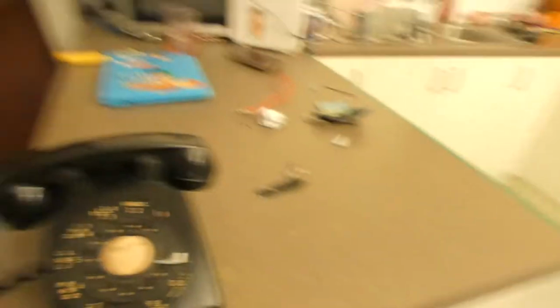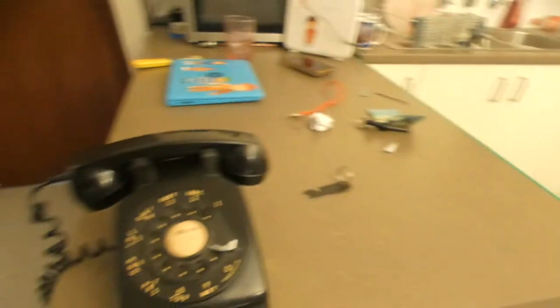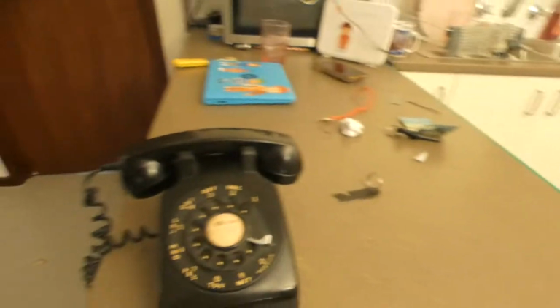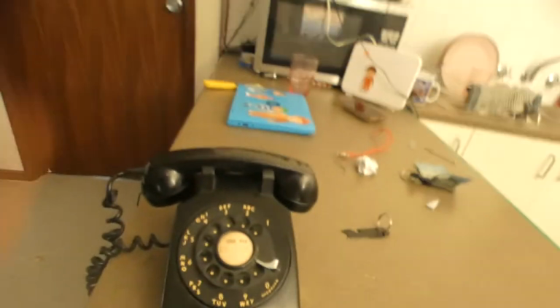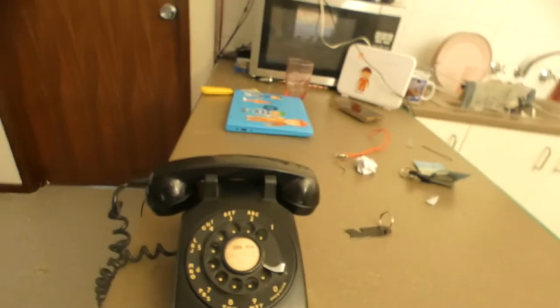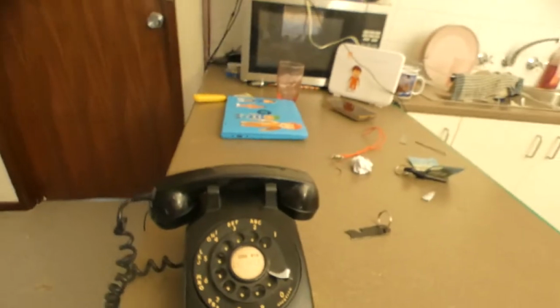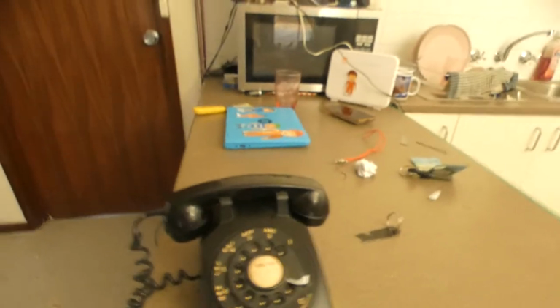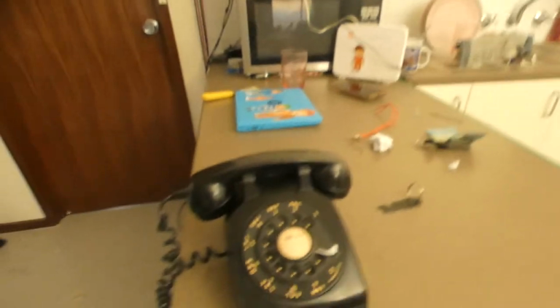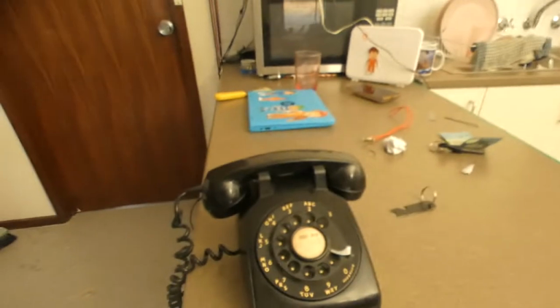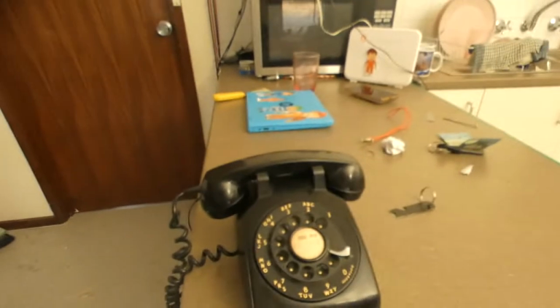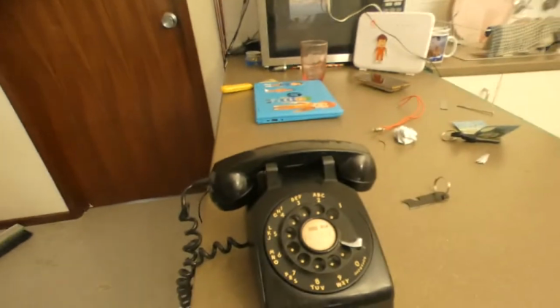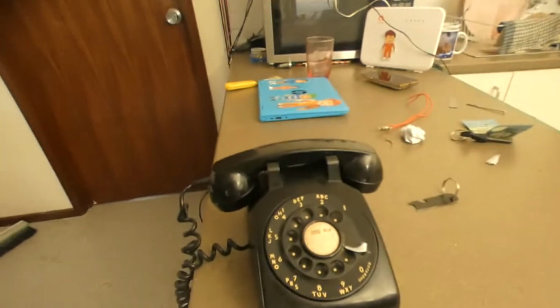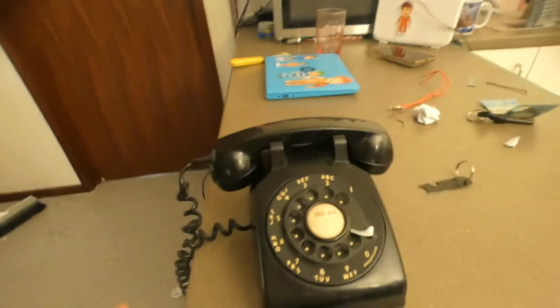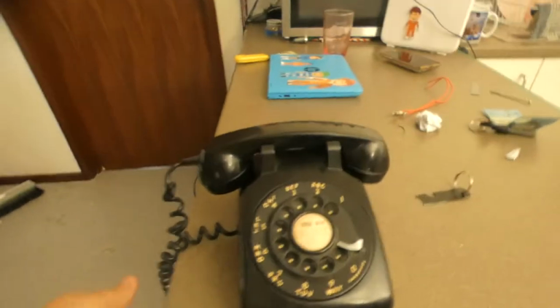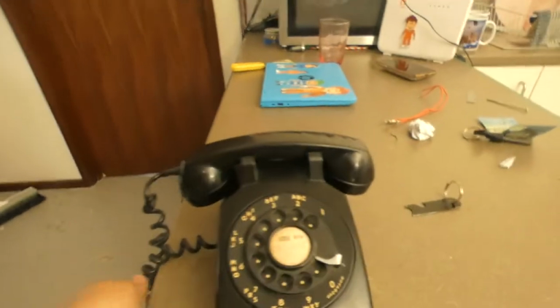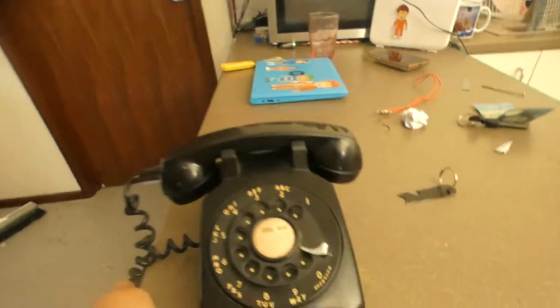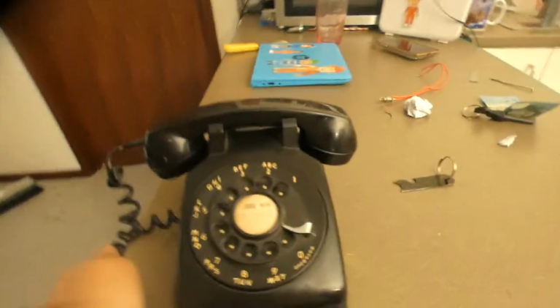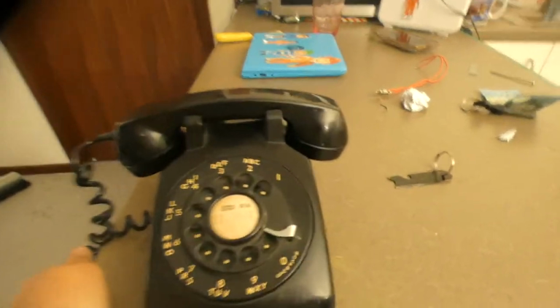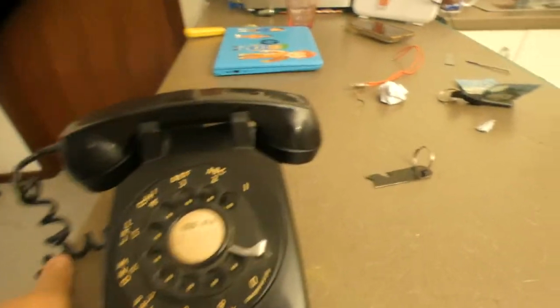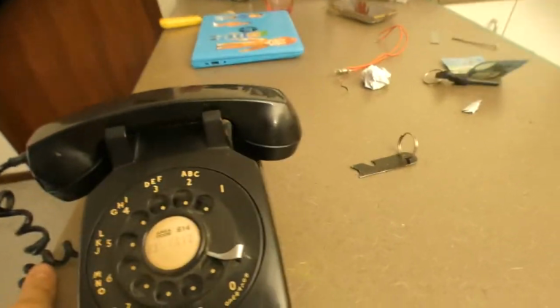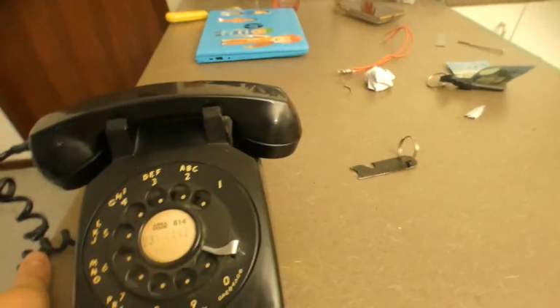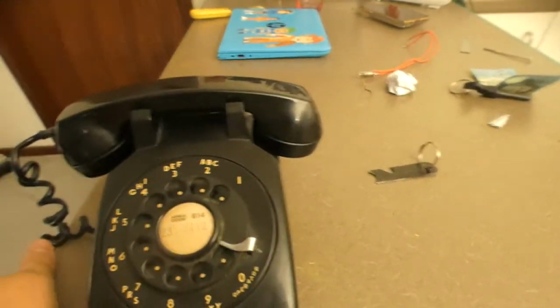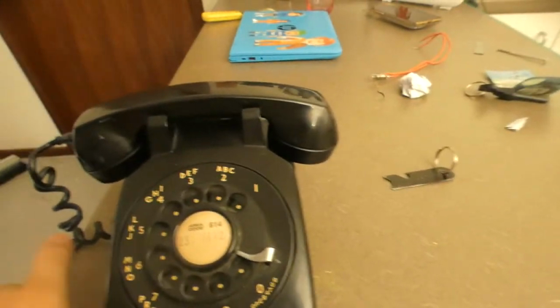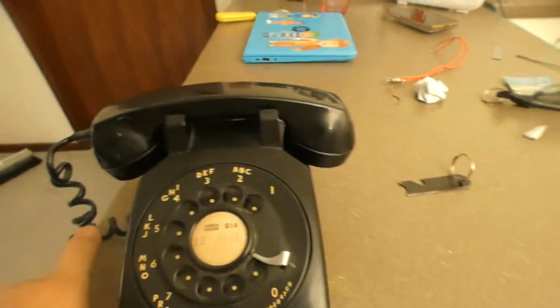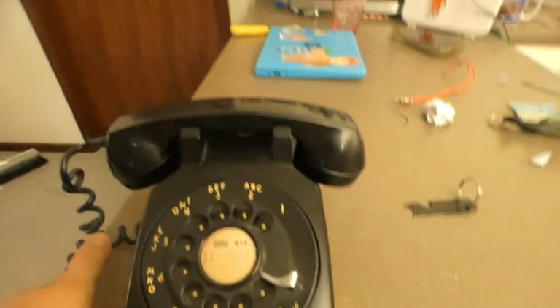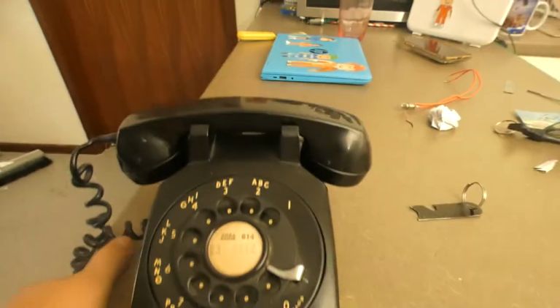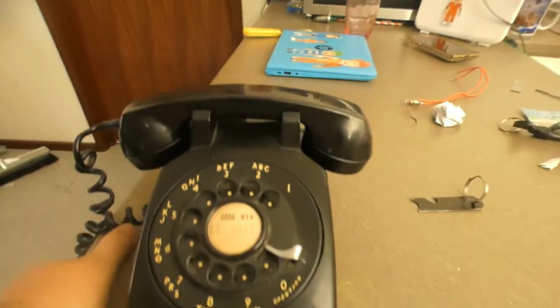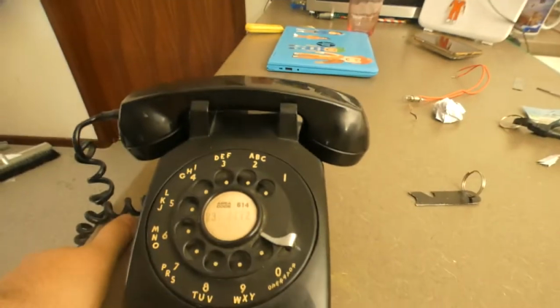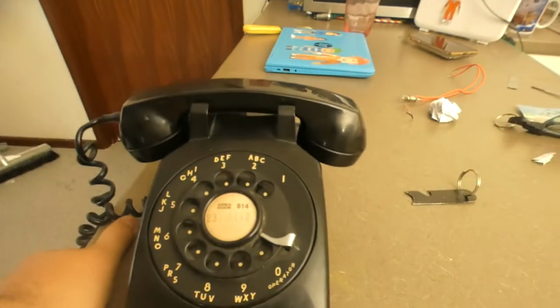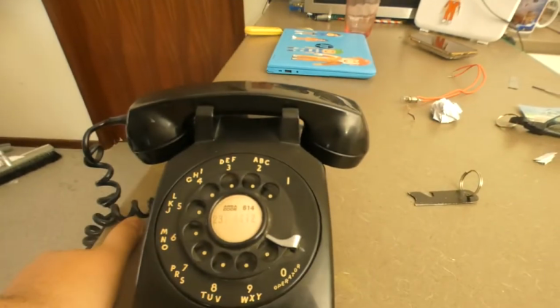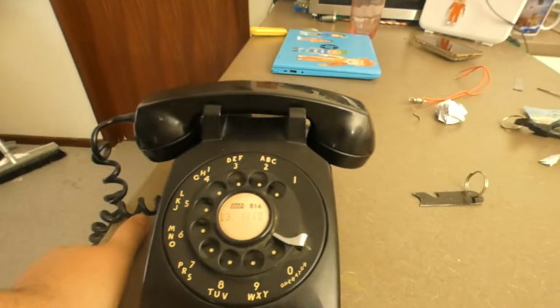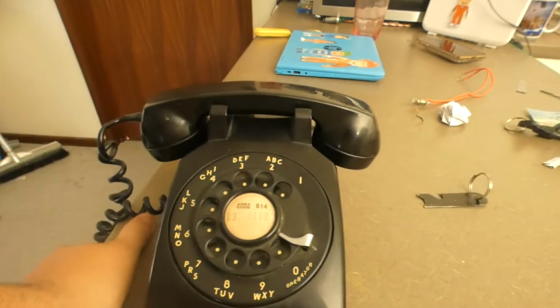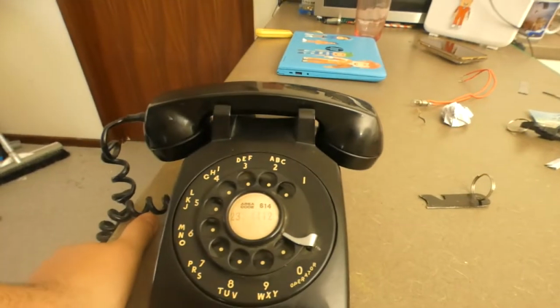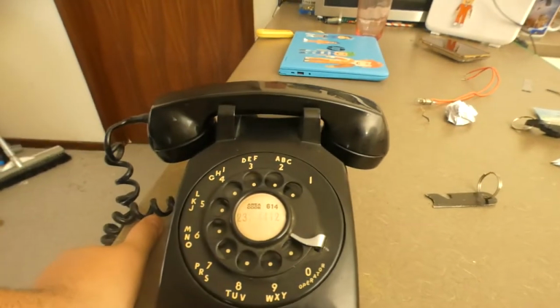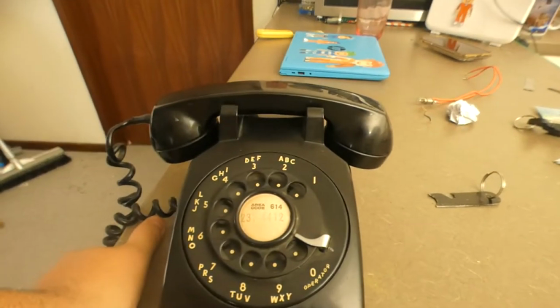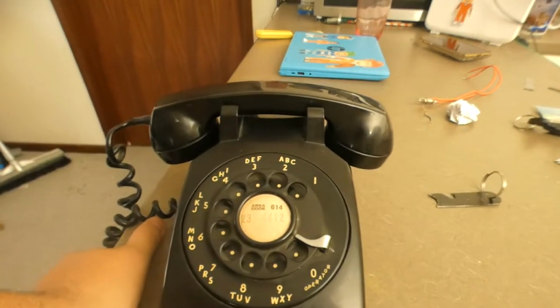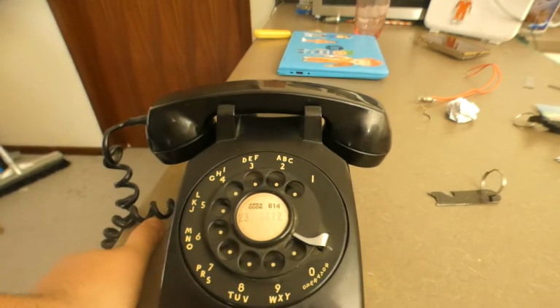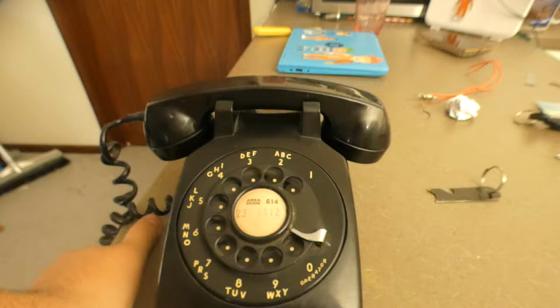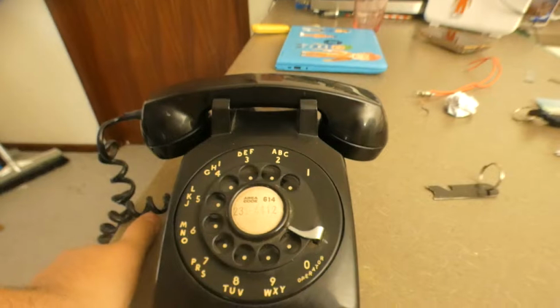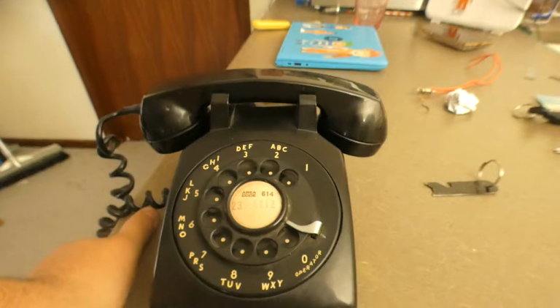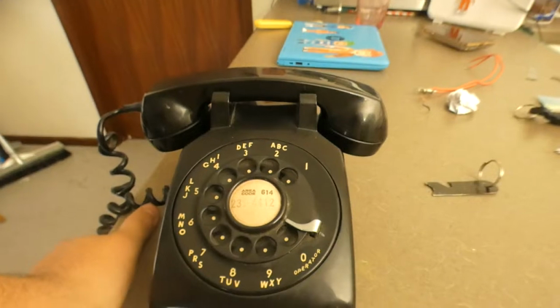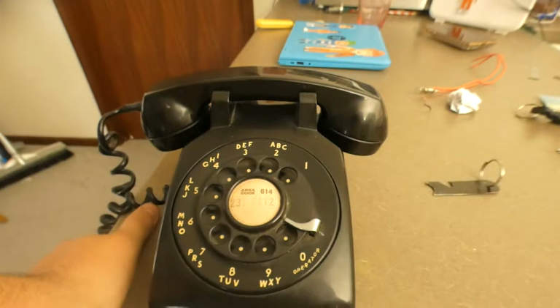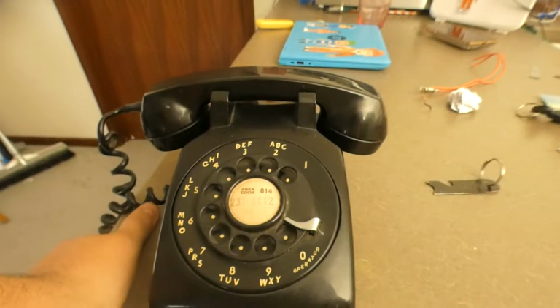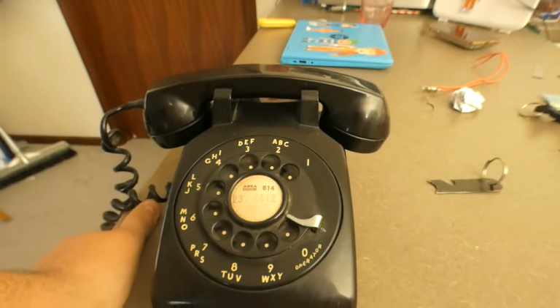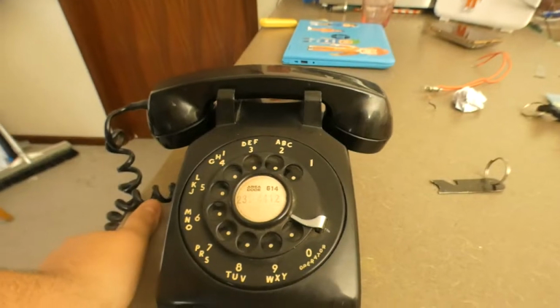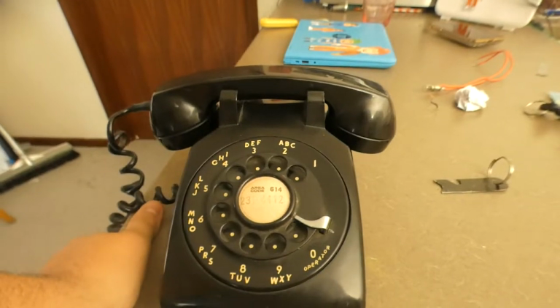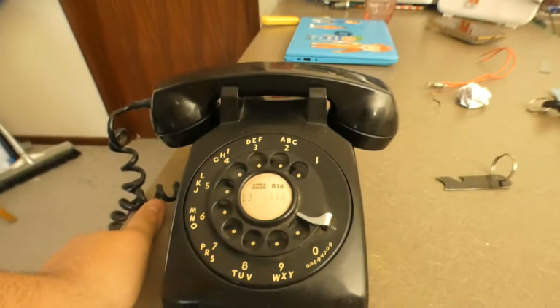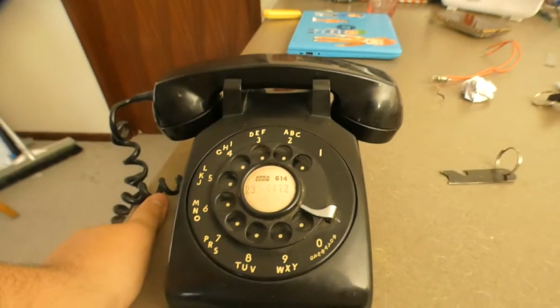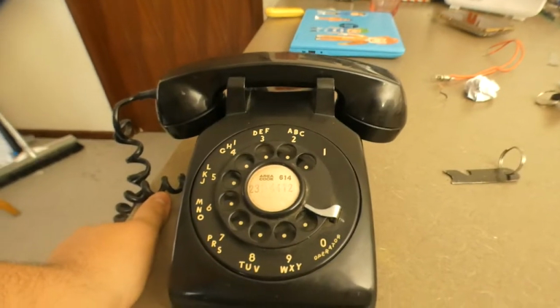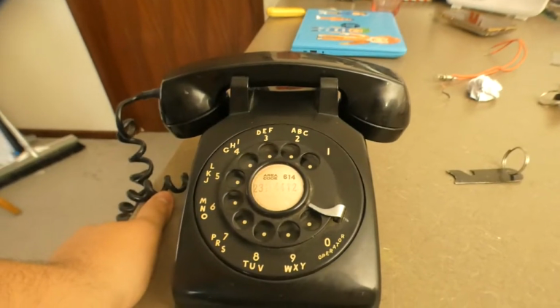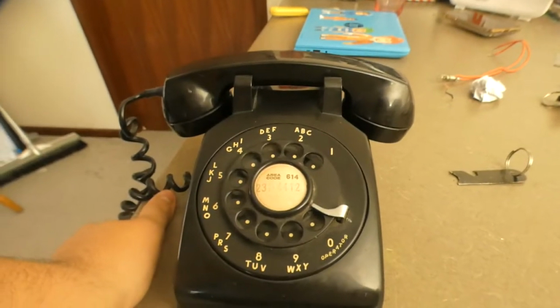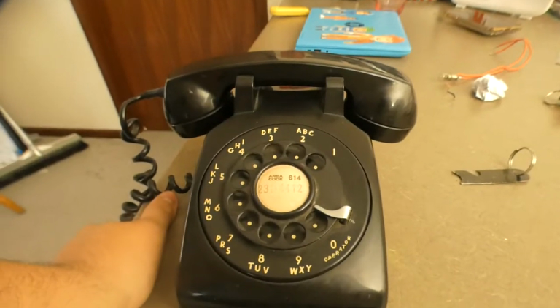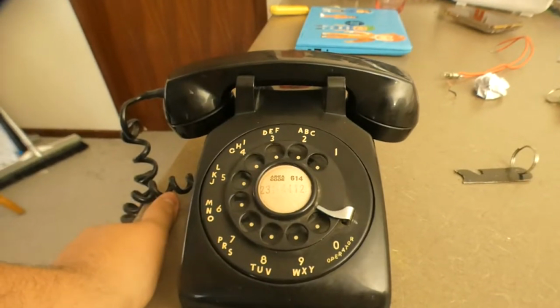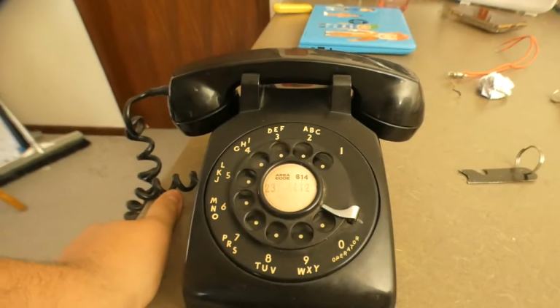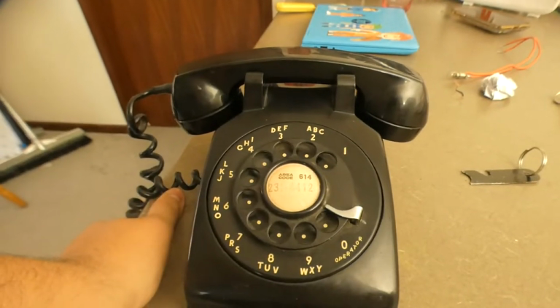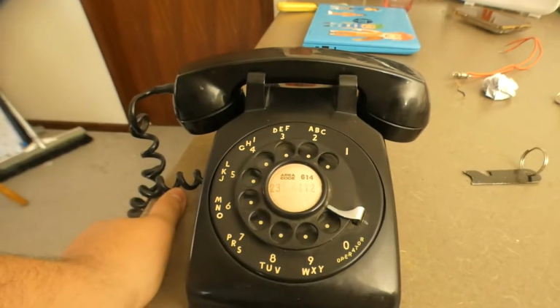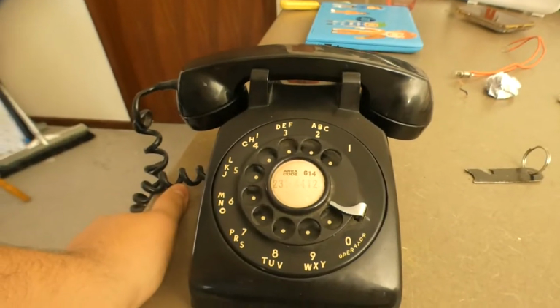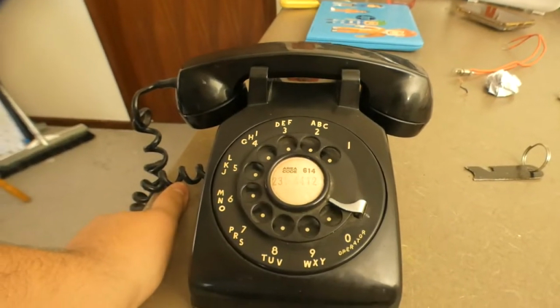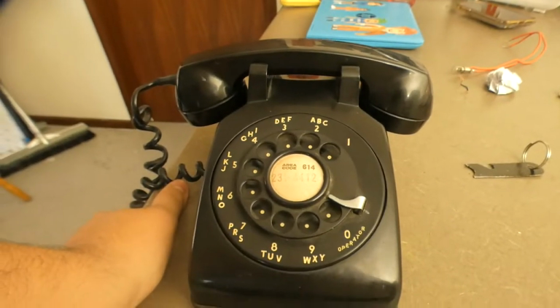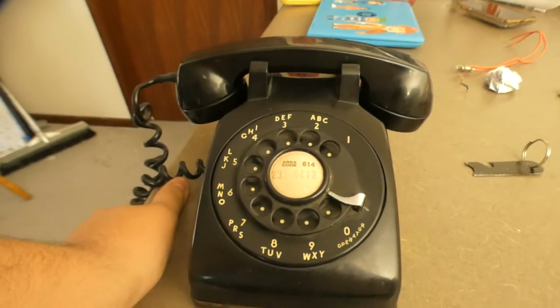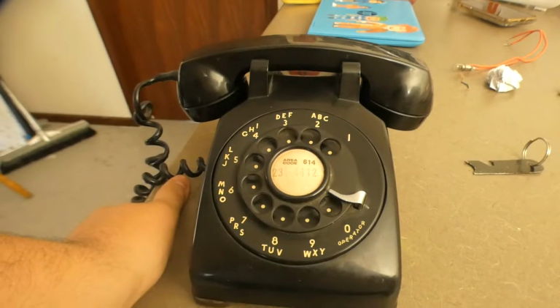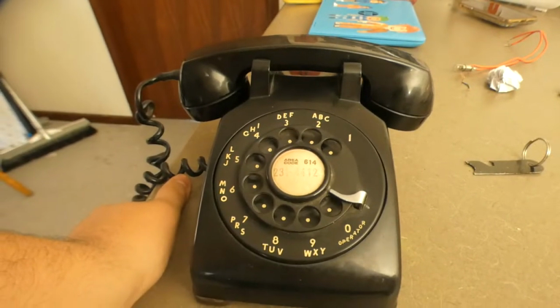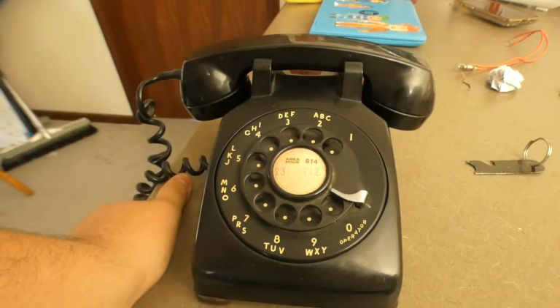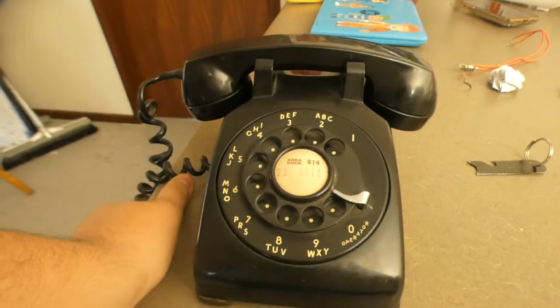This phone is working on the system. I had to add a bell capacitor to the phone to make the bell work, because the bell was not working at all.